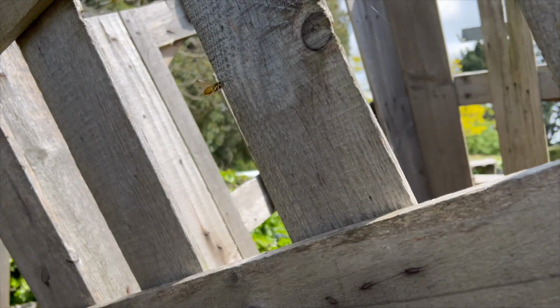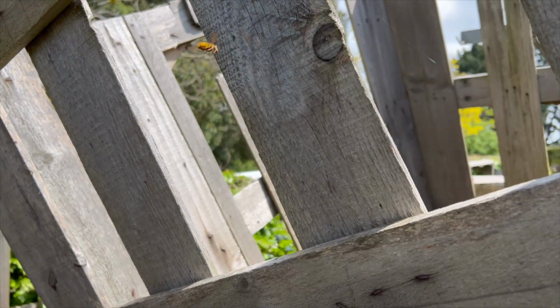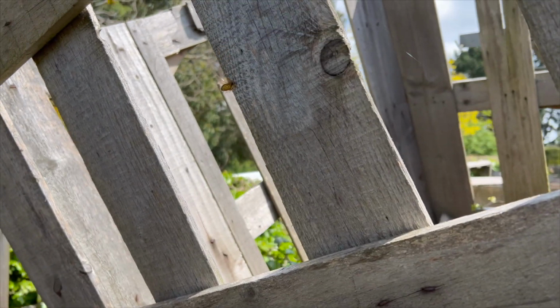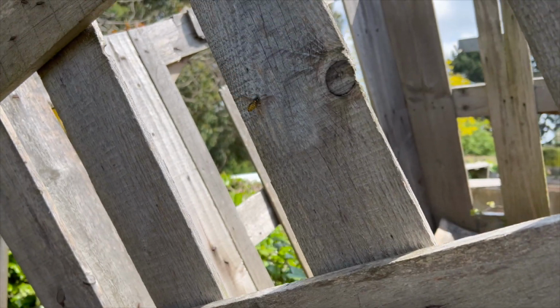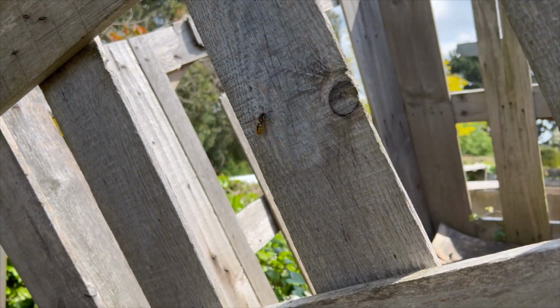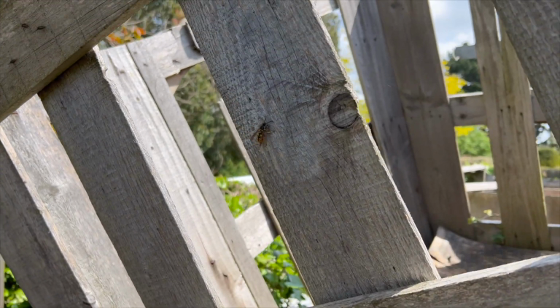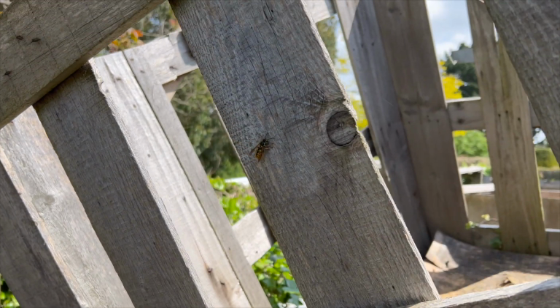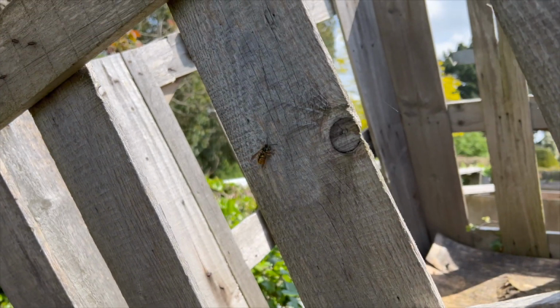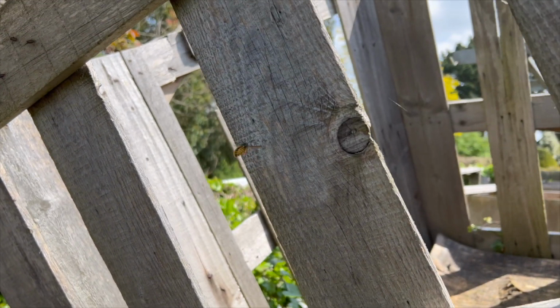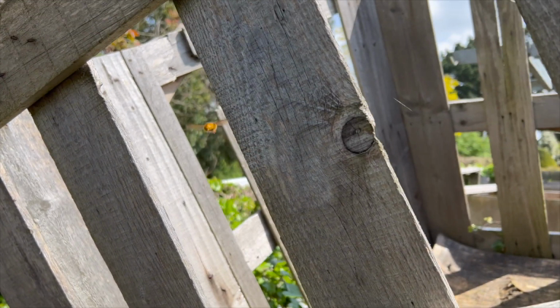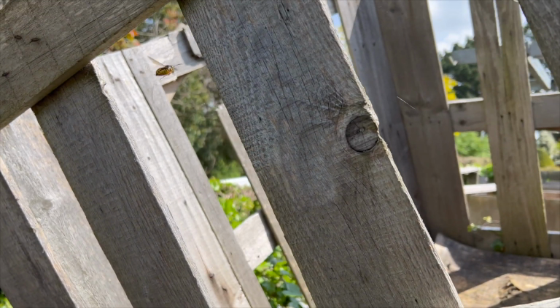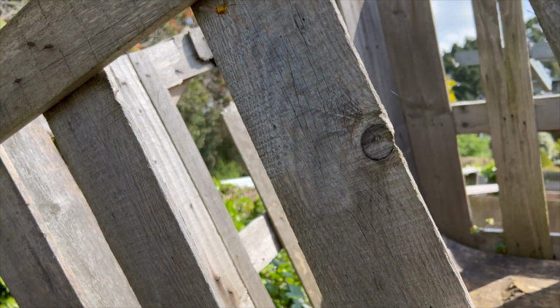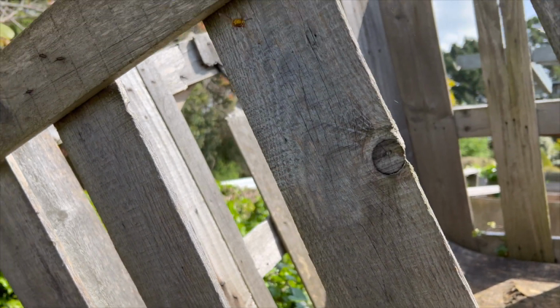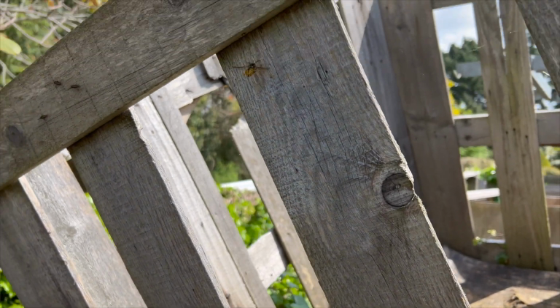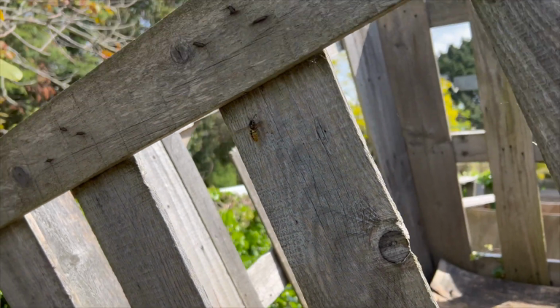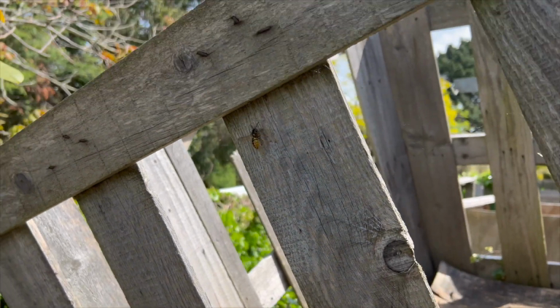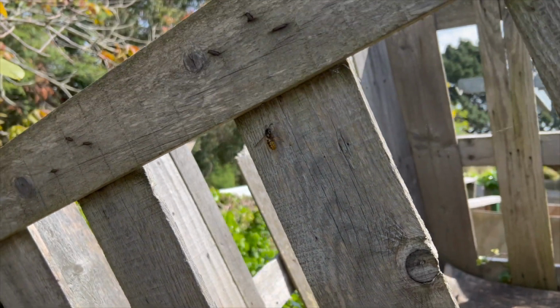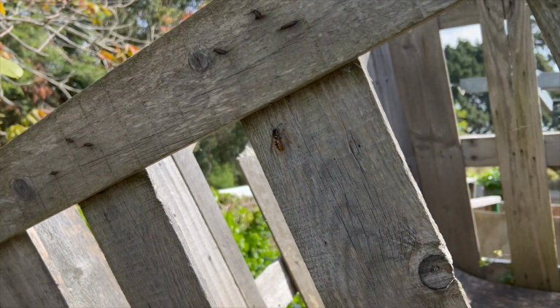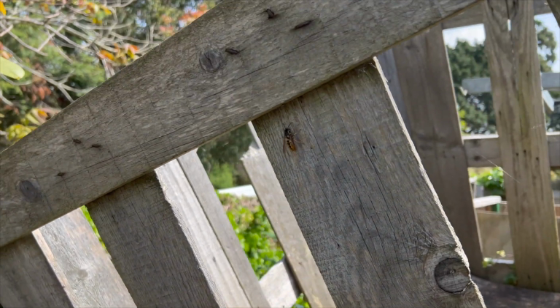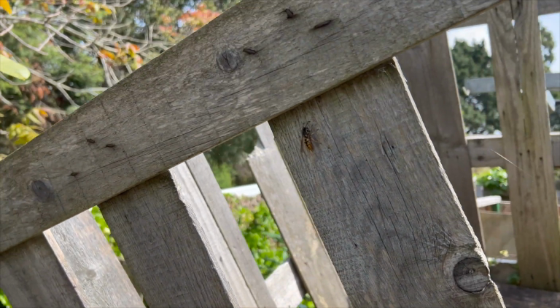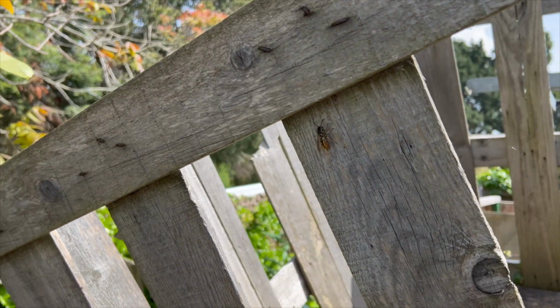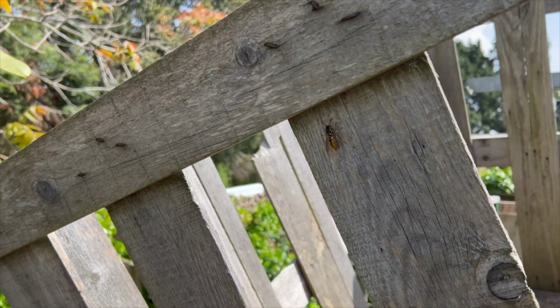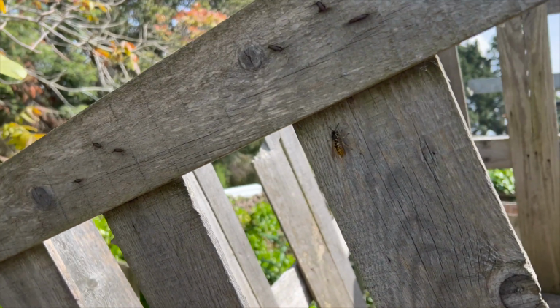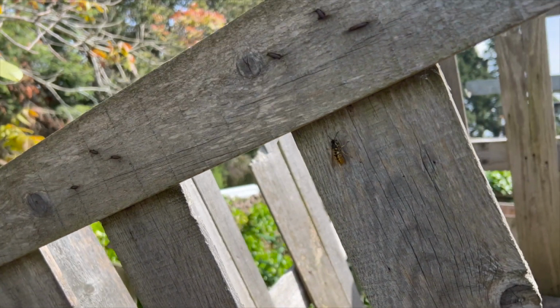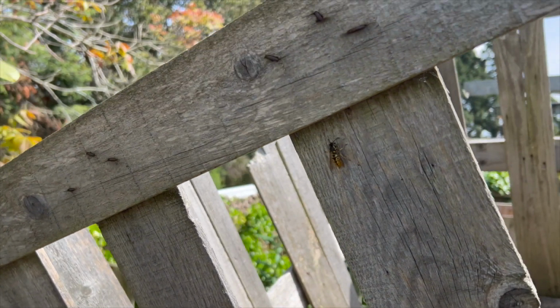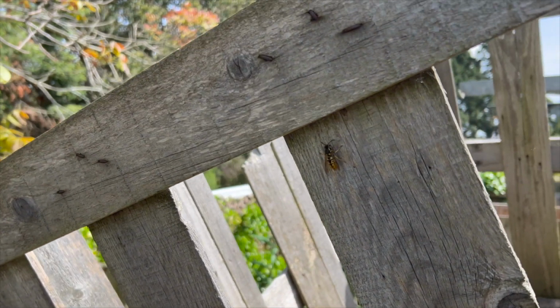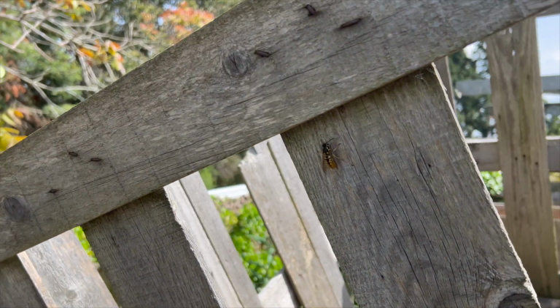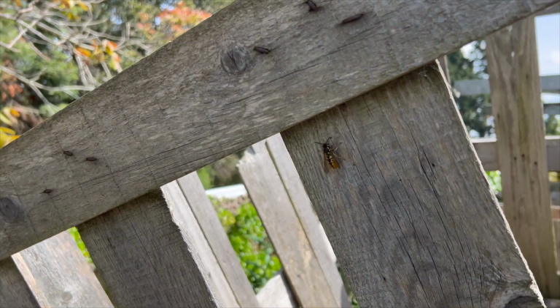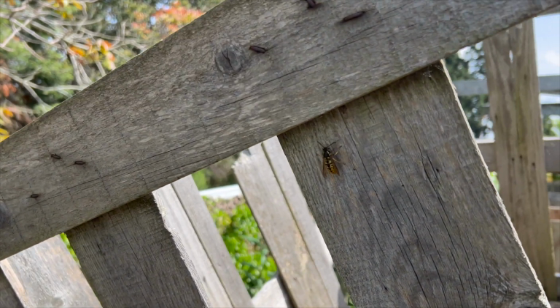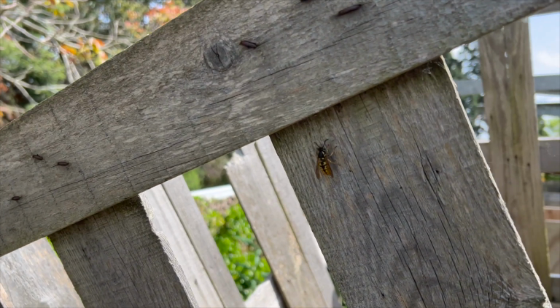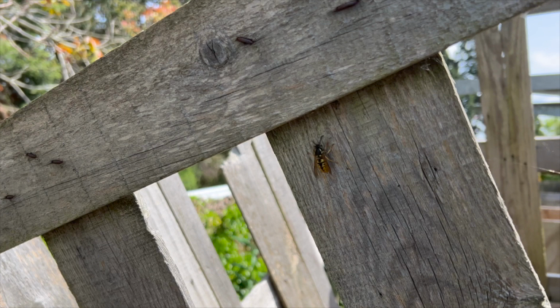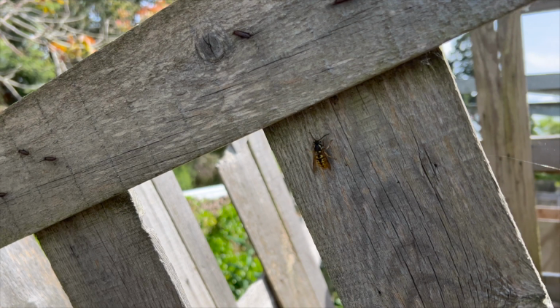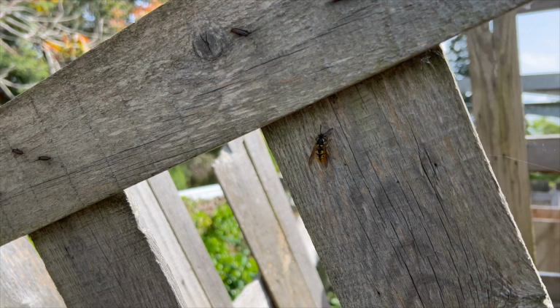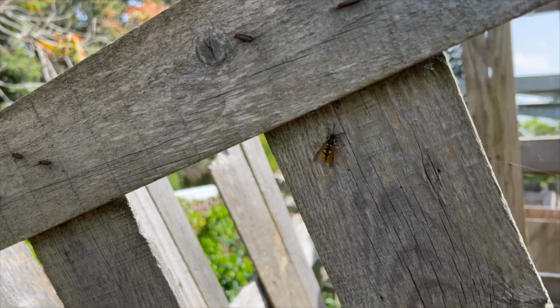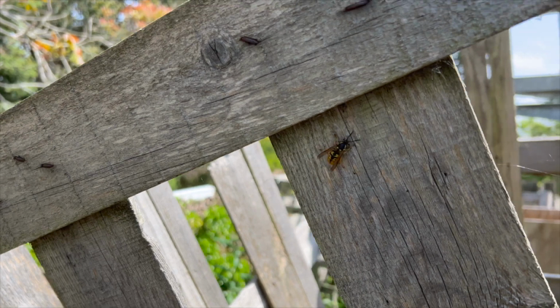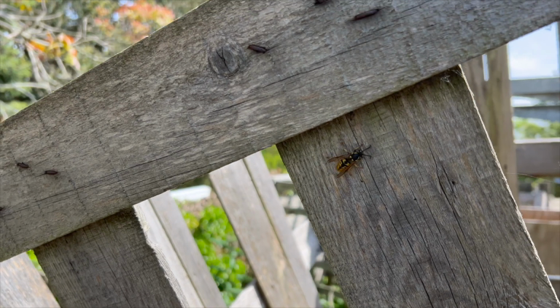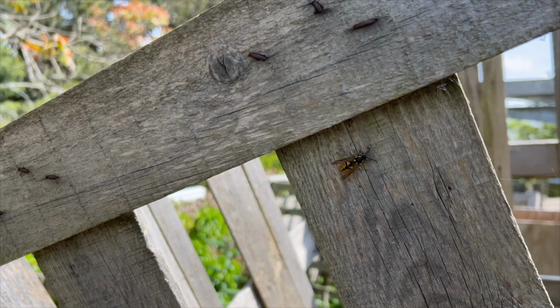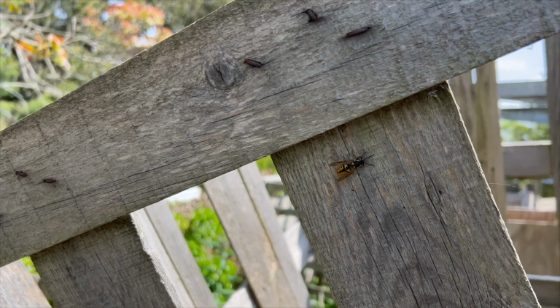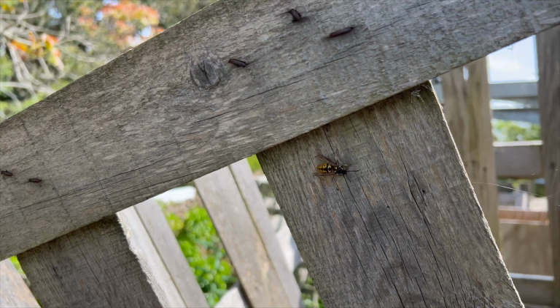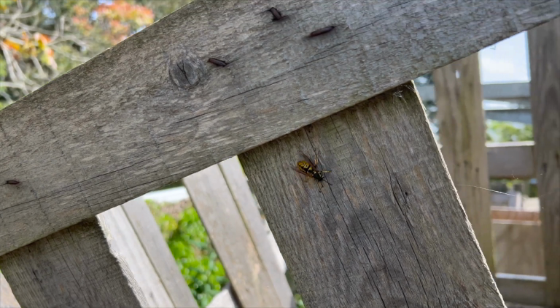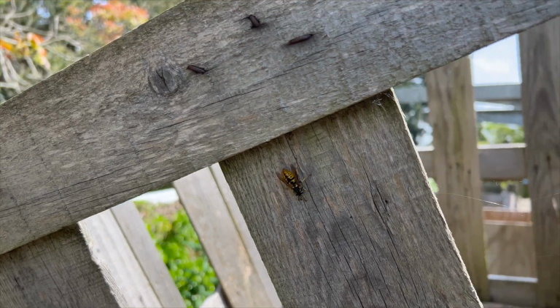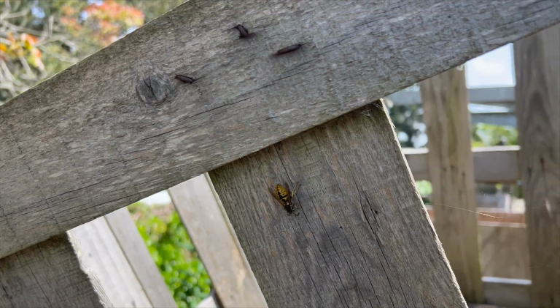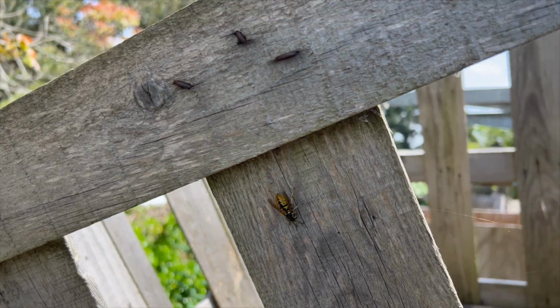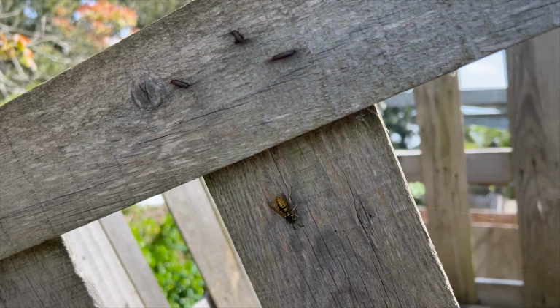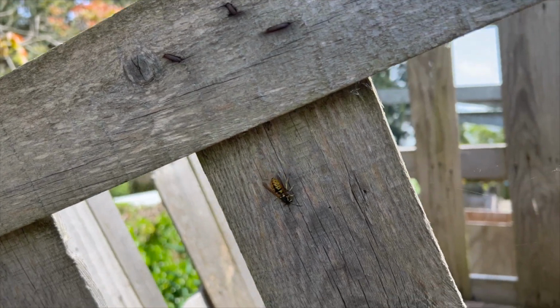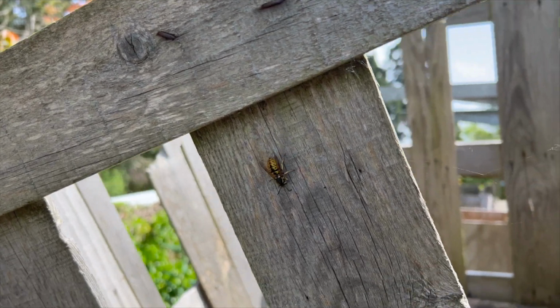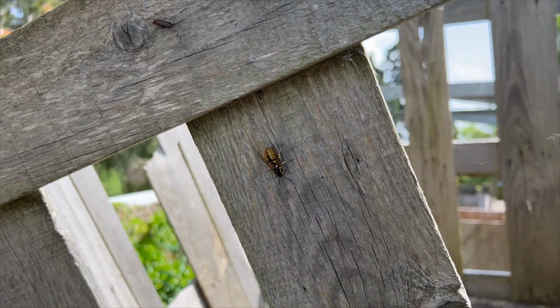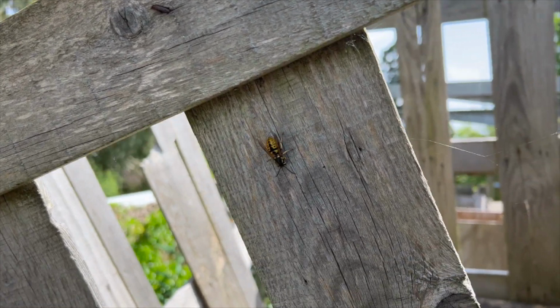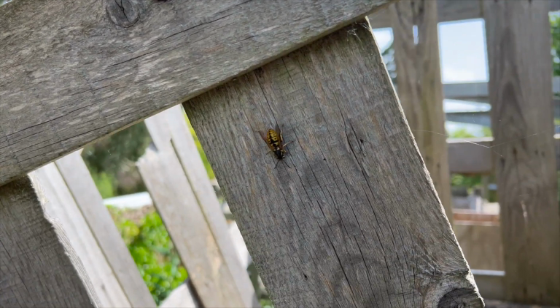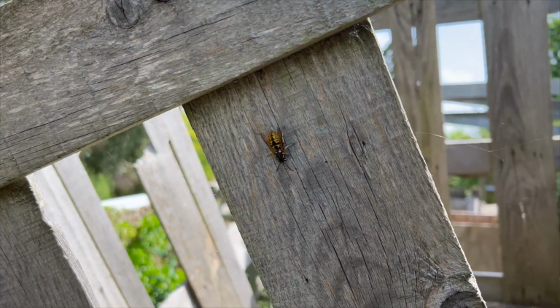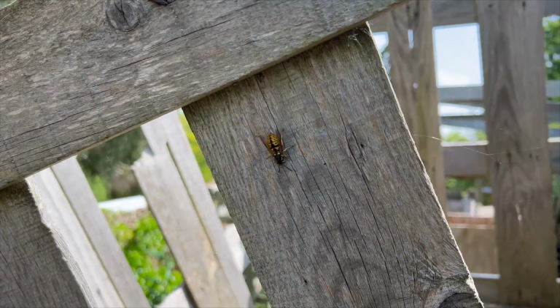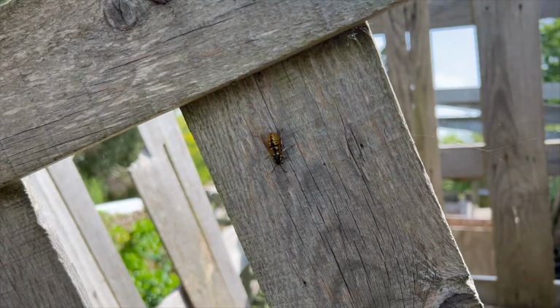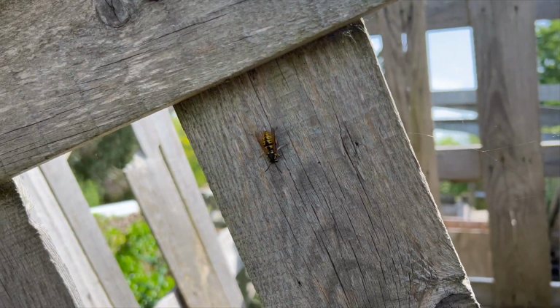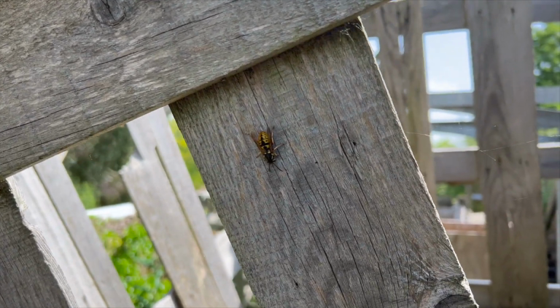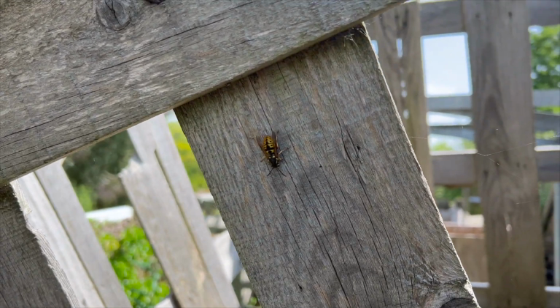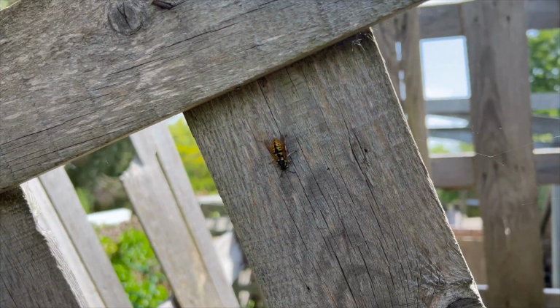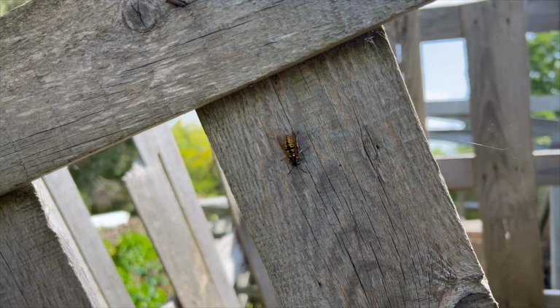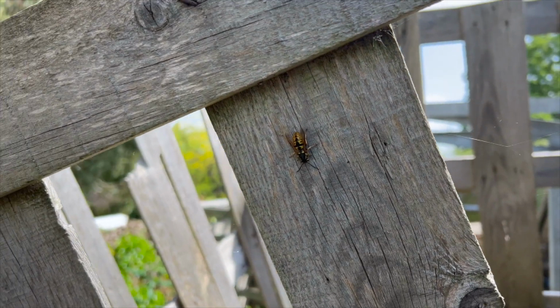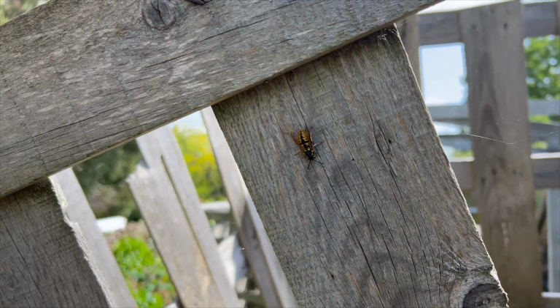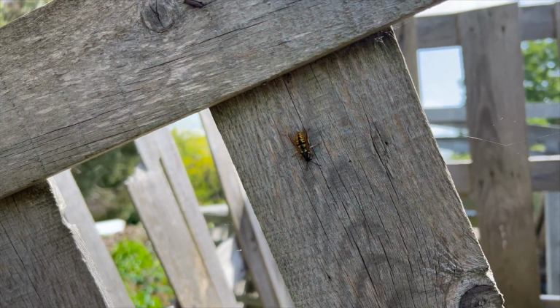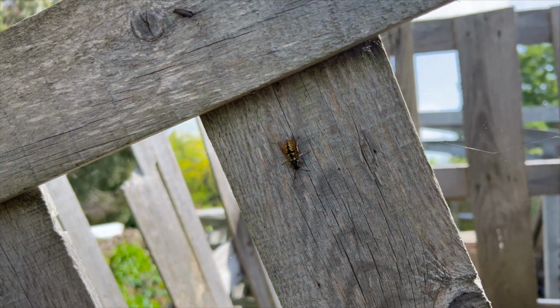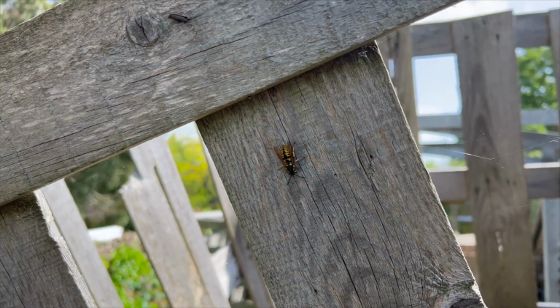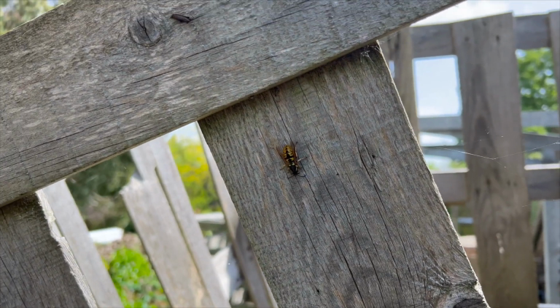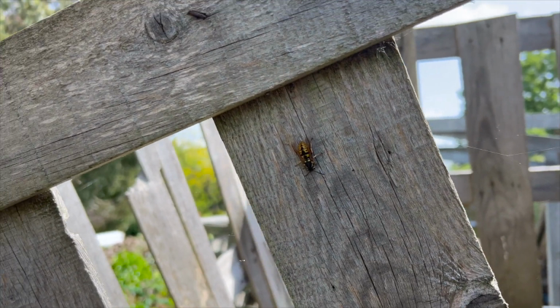This is a queen wasp, not an Asian hornet. She's a big old girl but what she's doing right now is she's chewing.